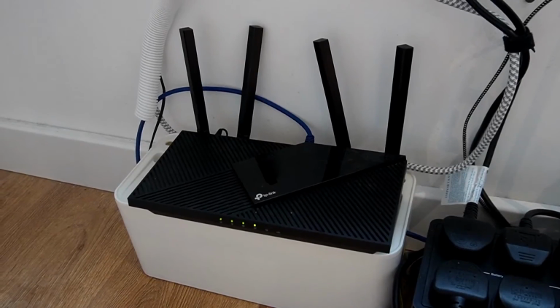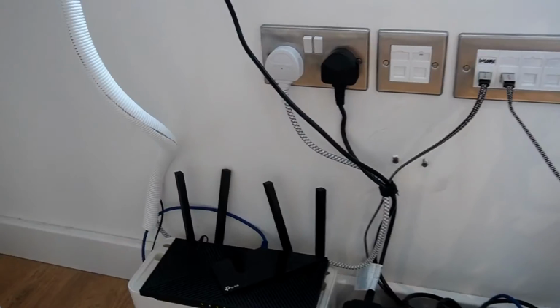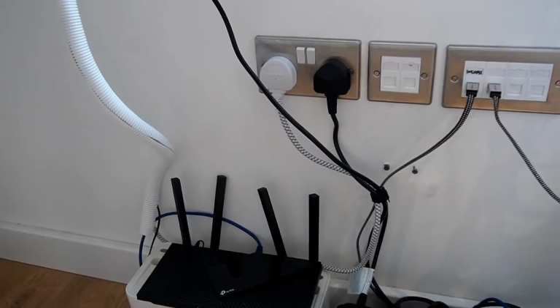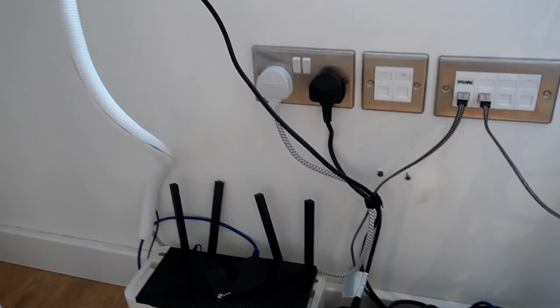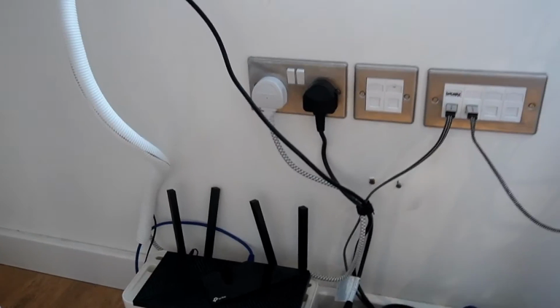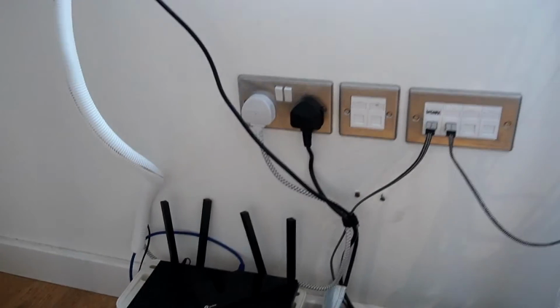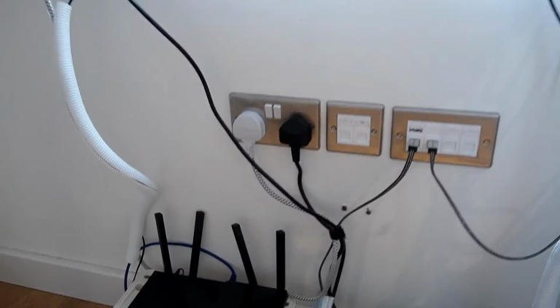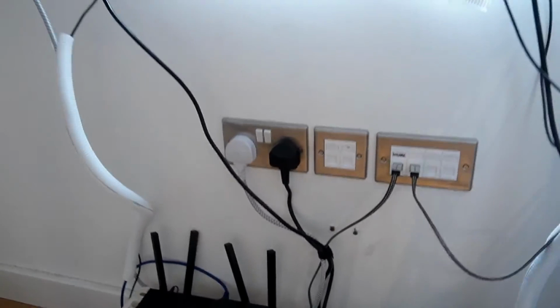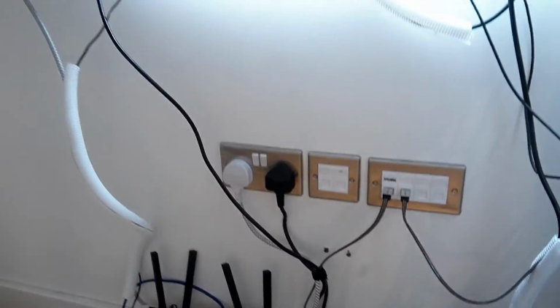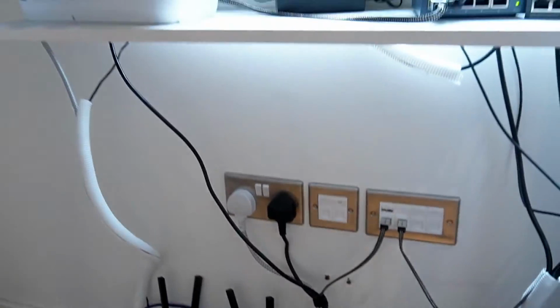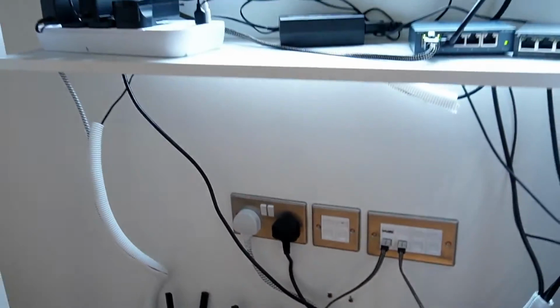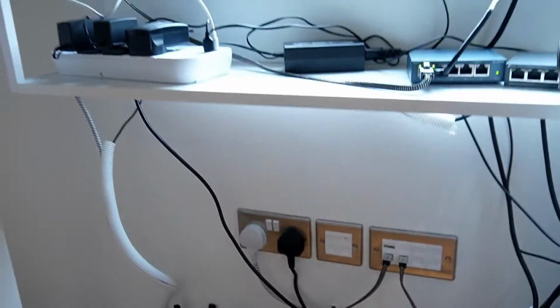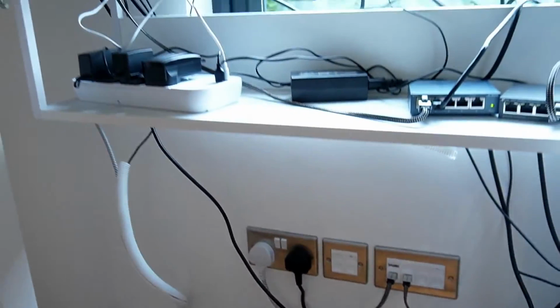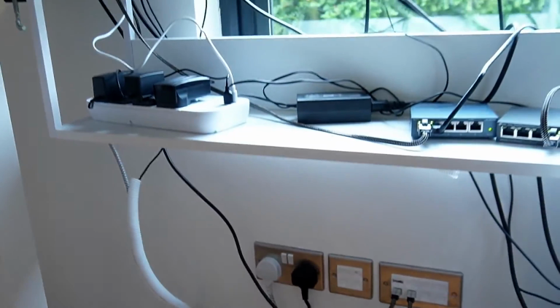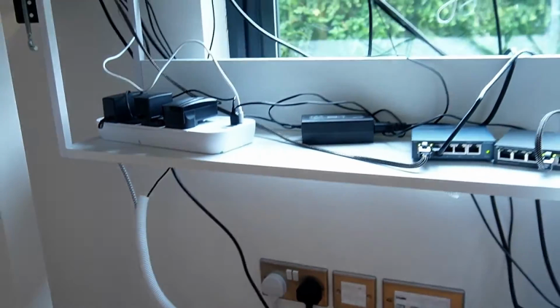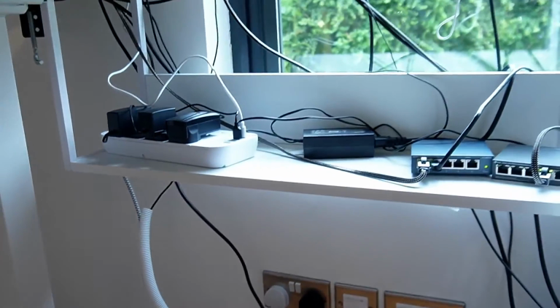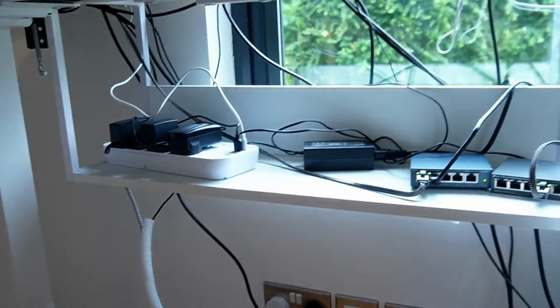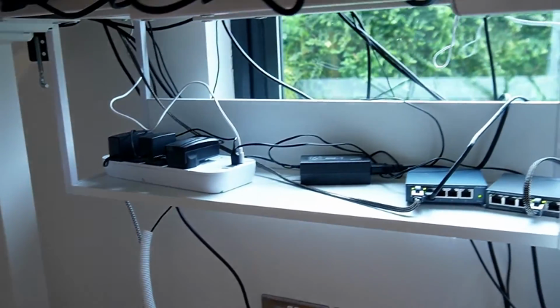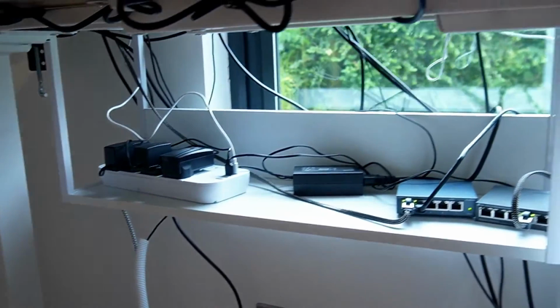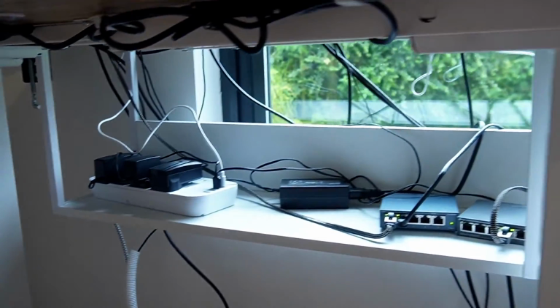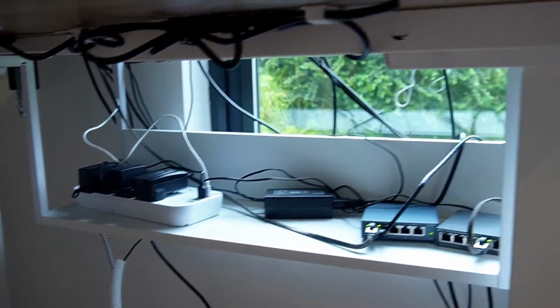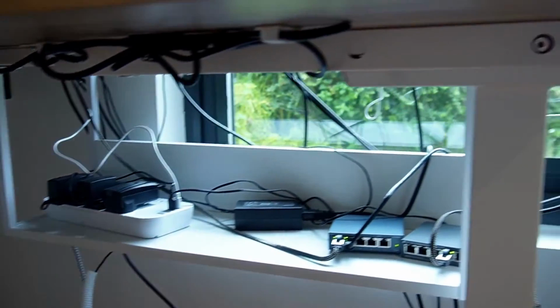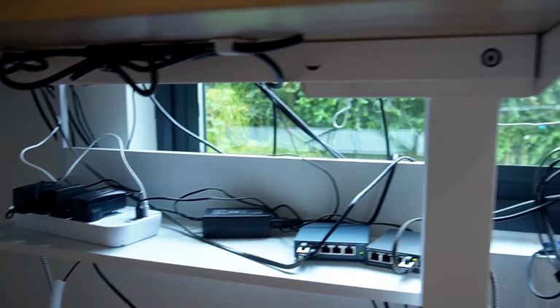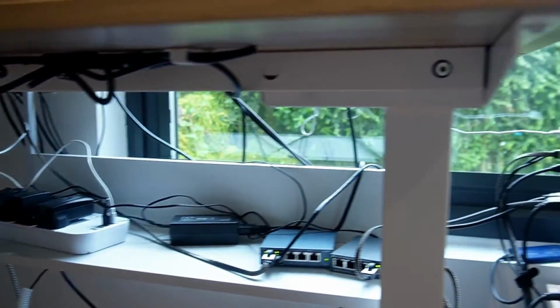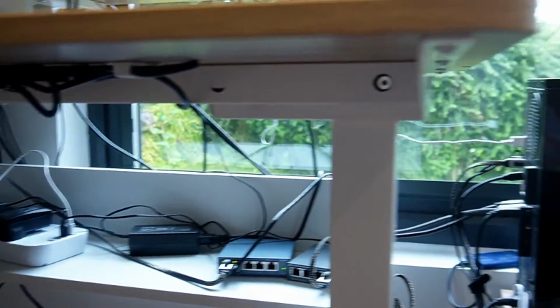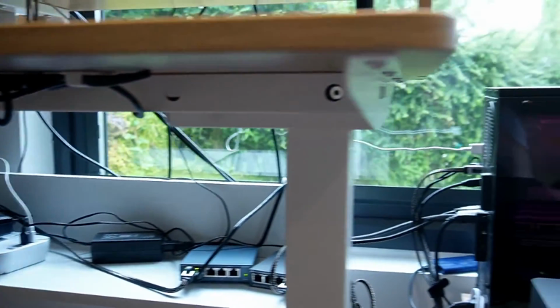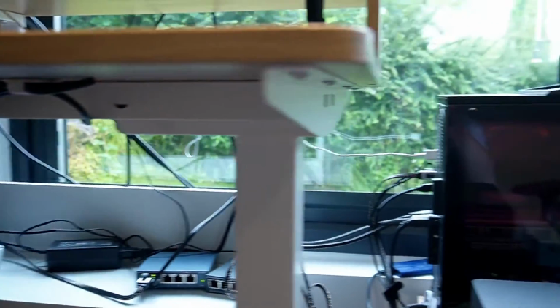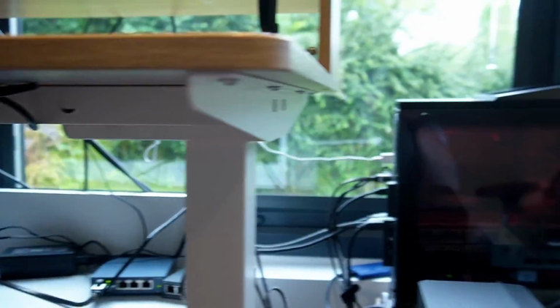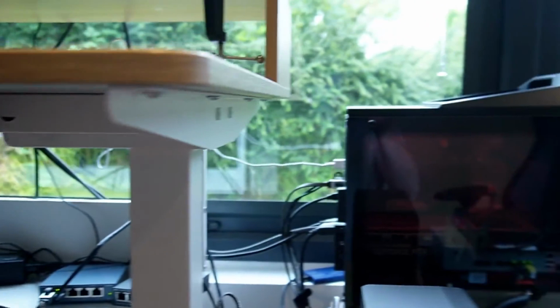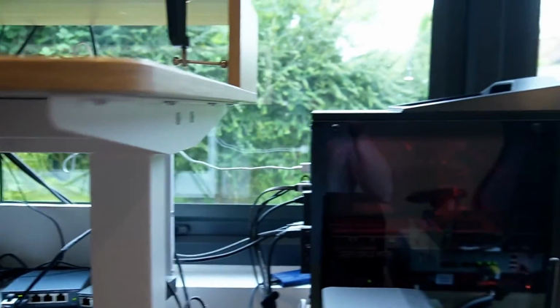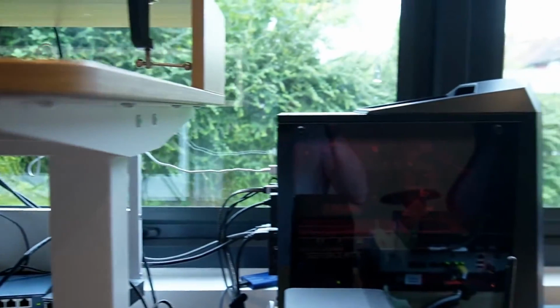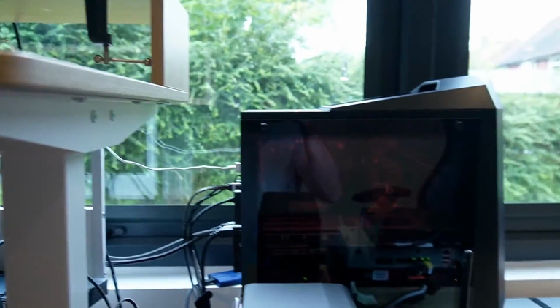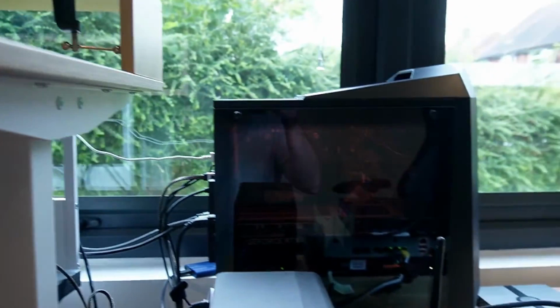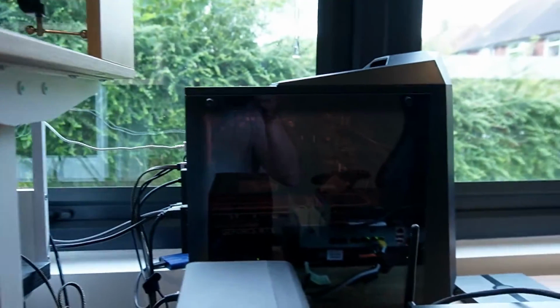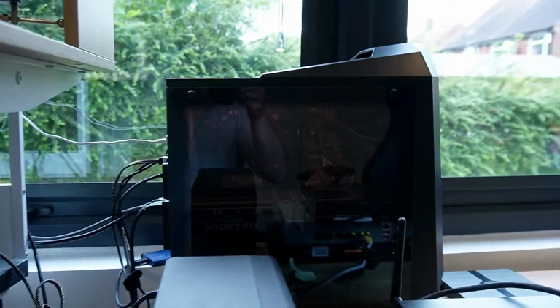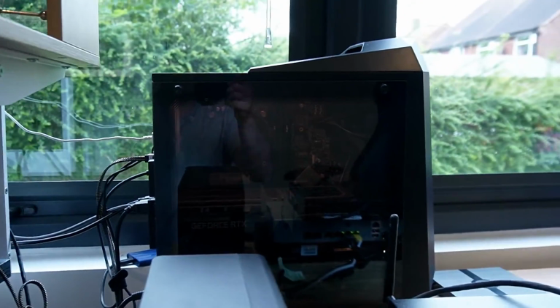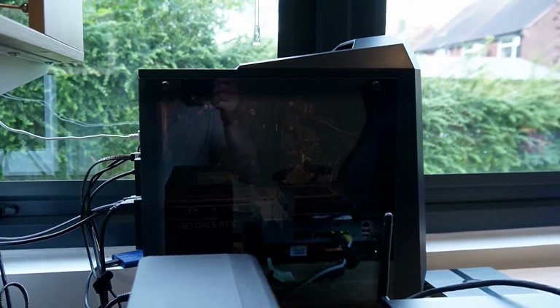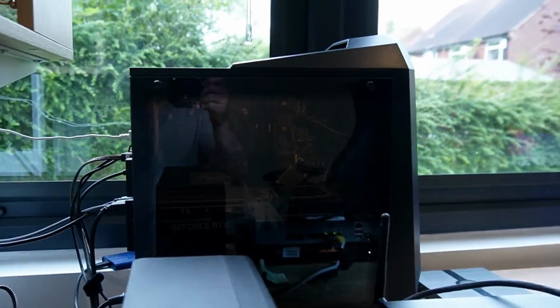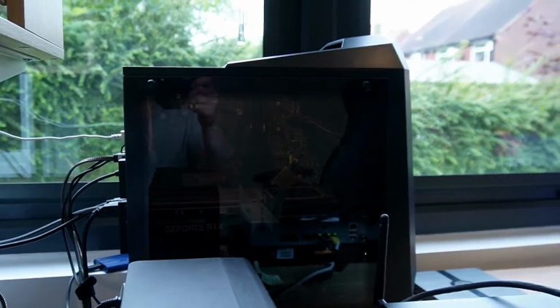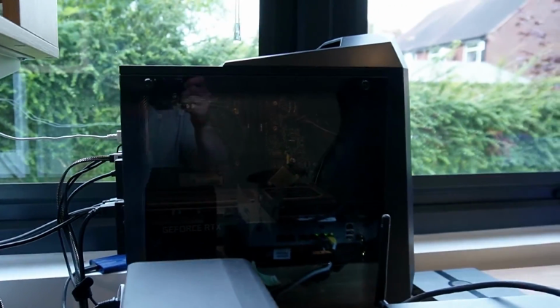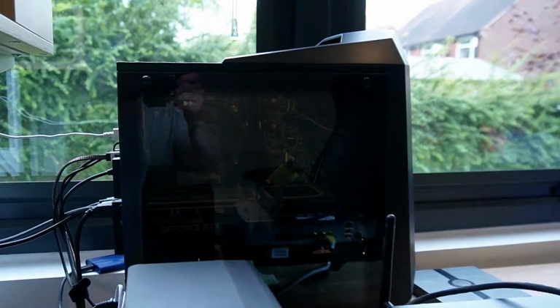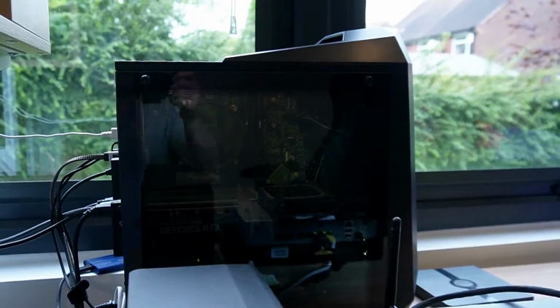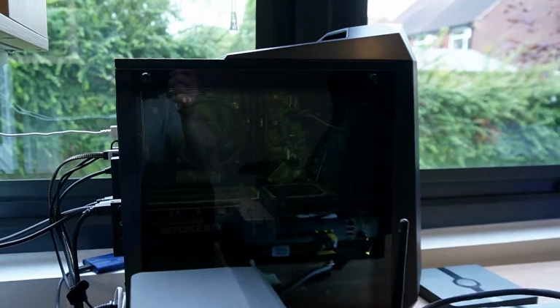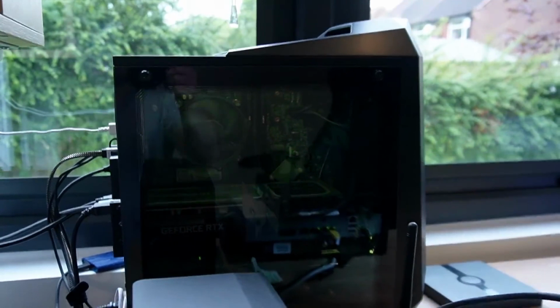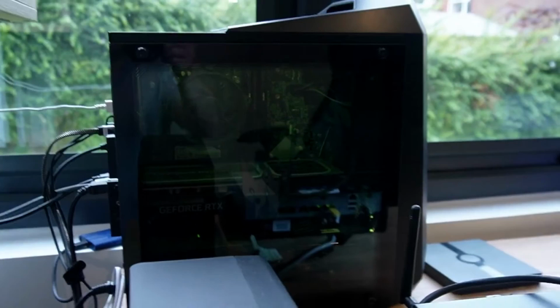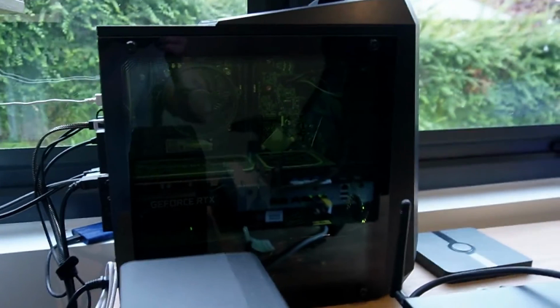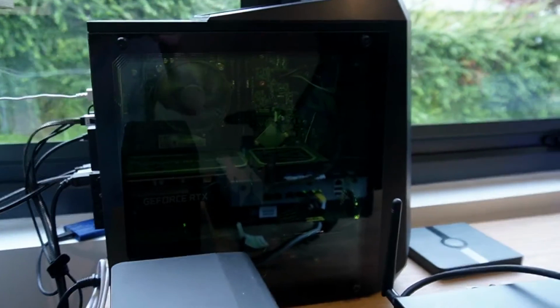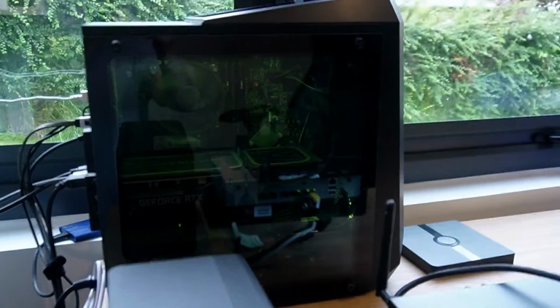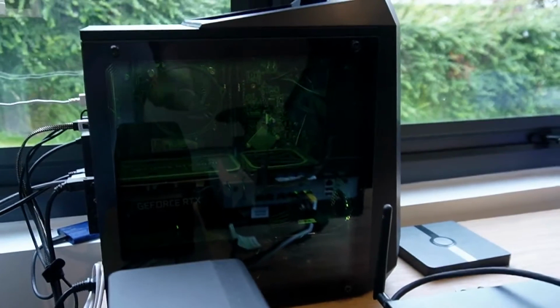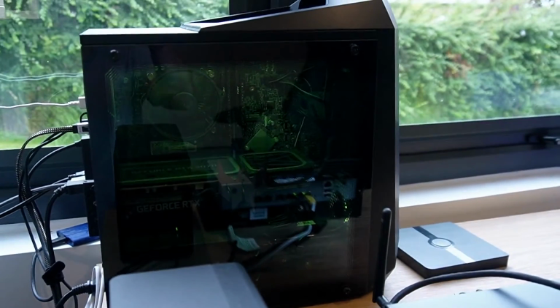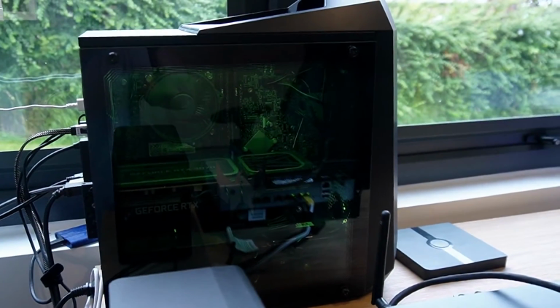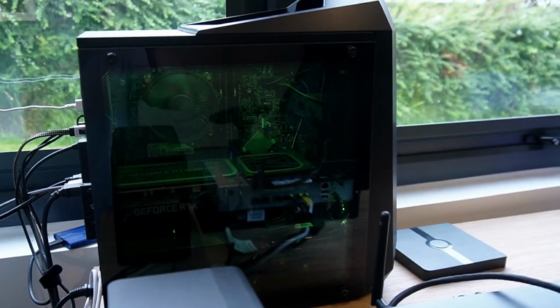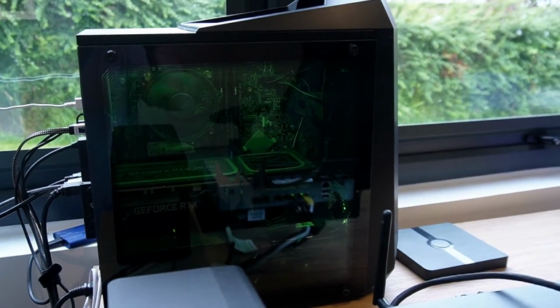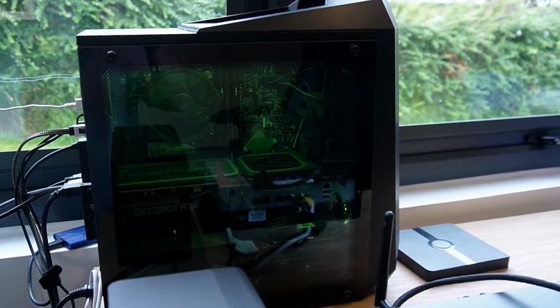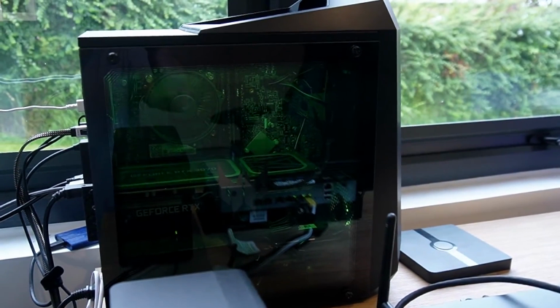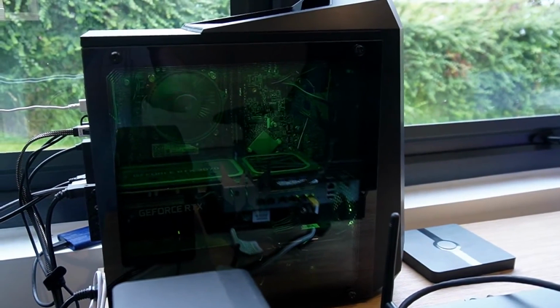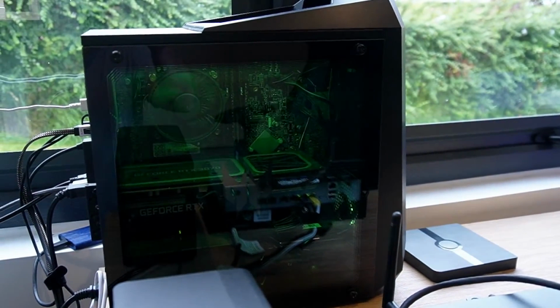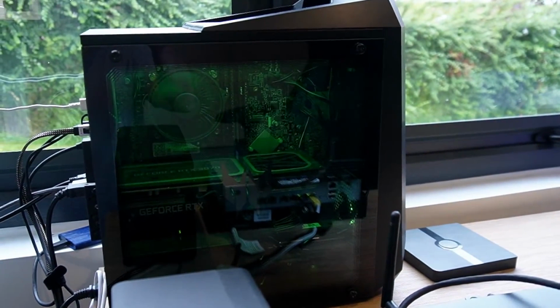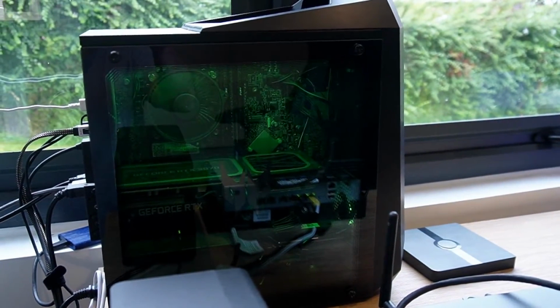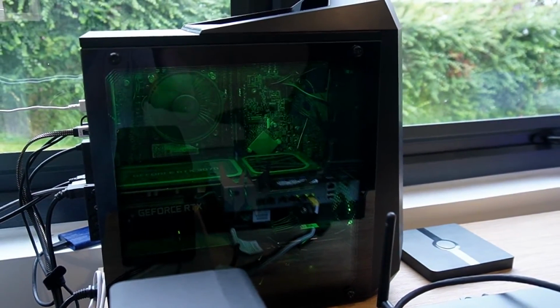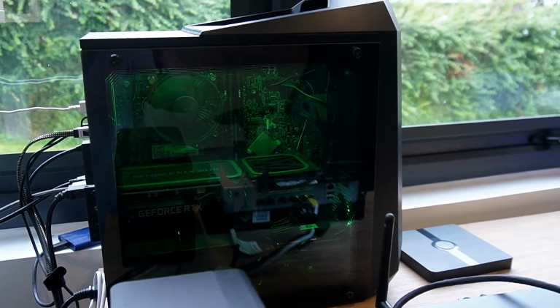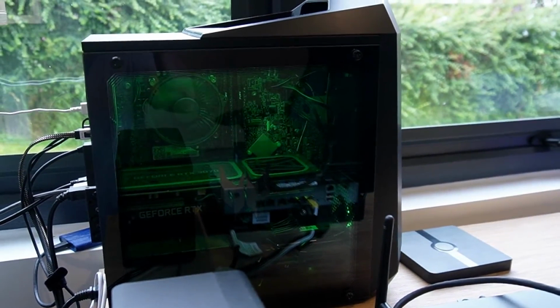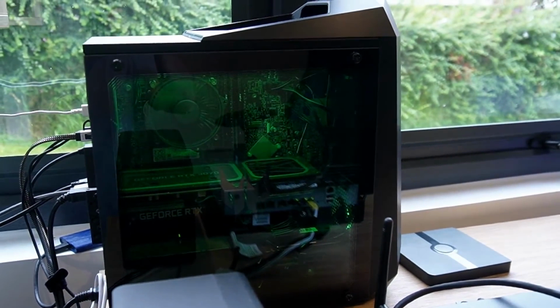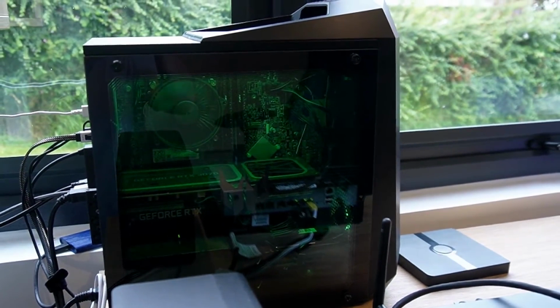We've obviously got various other devices that sit on the LAN. So my main computer that I use from day to day —